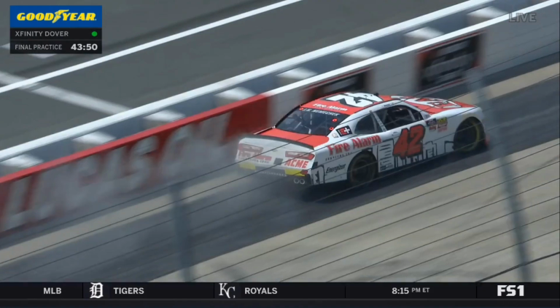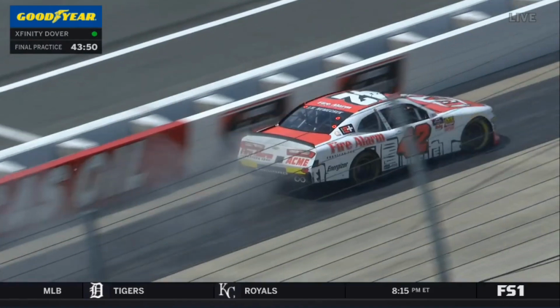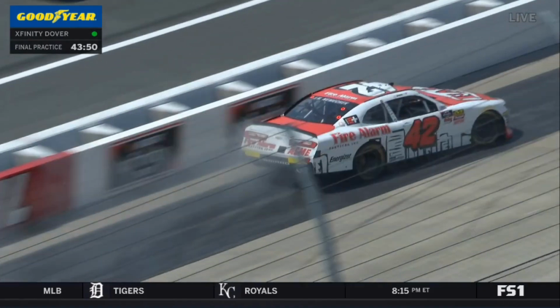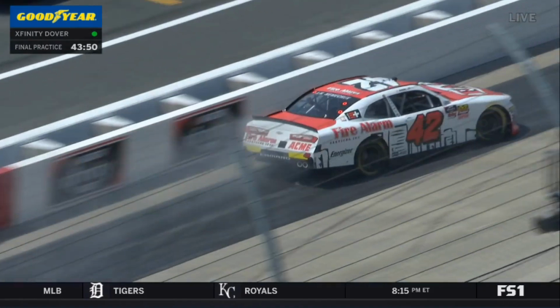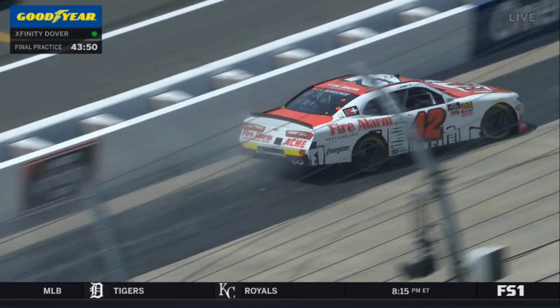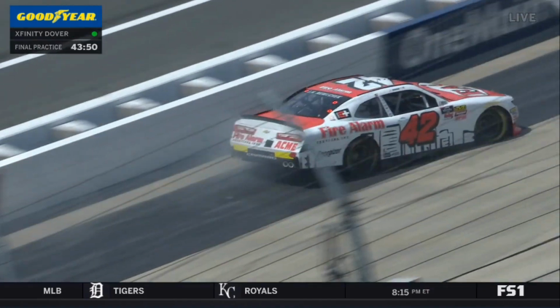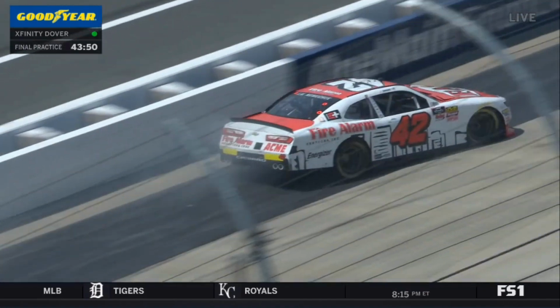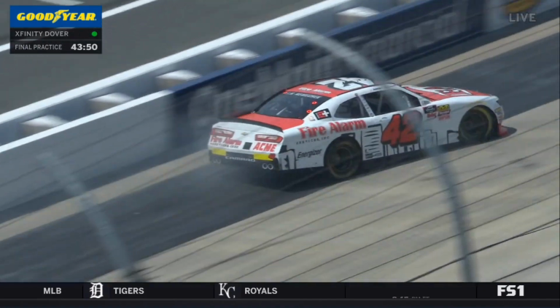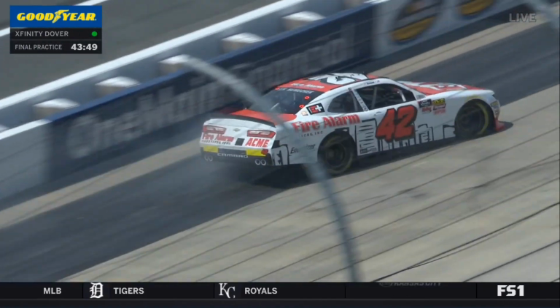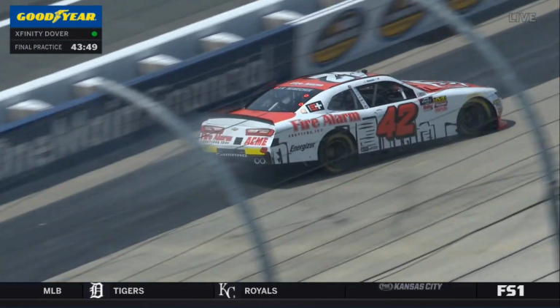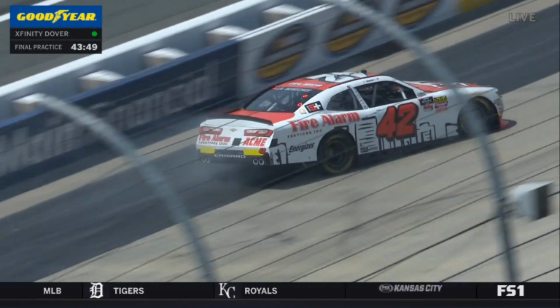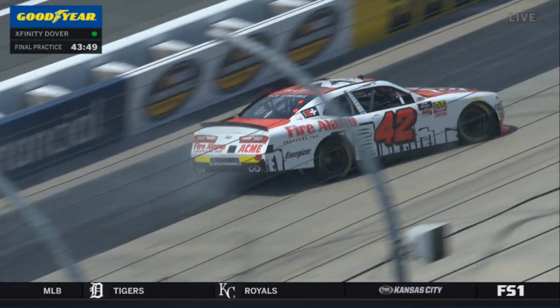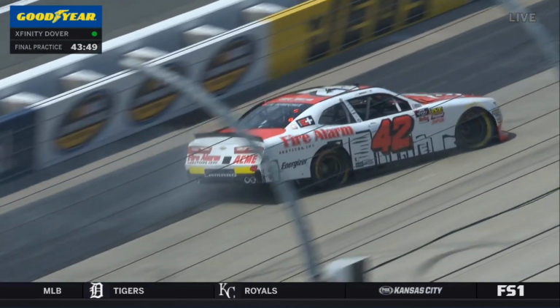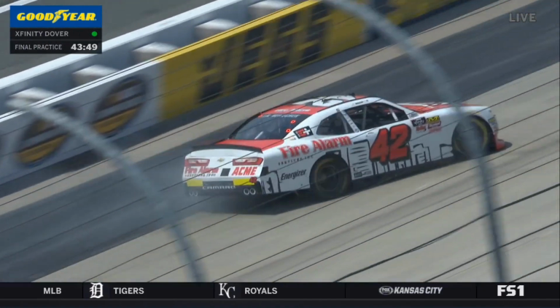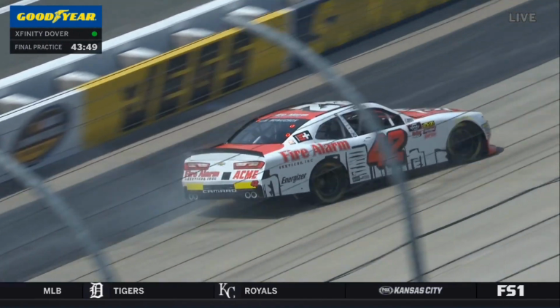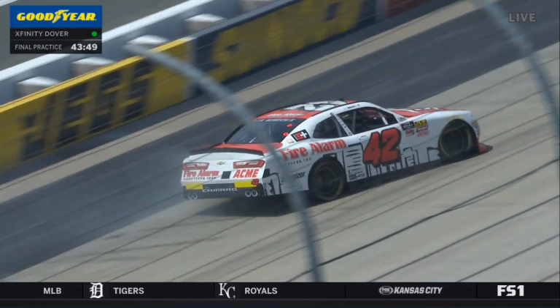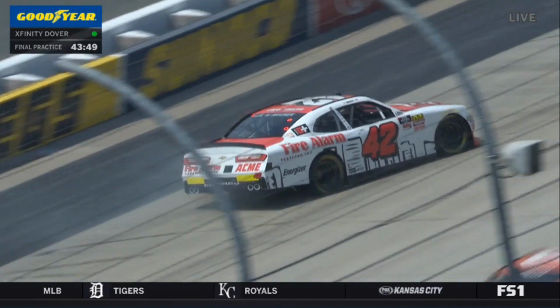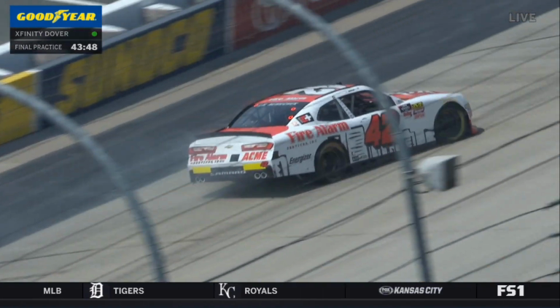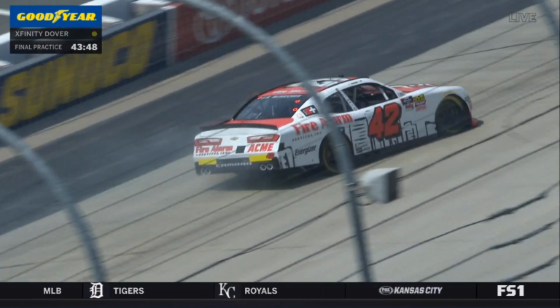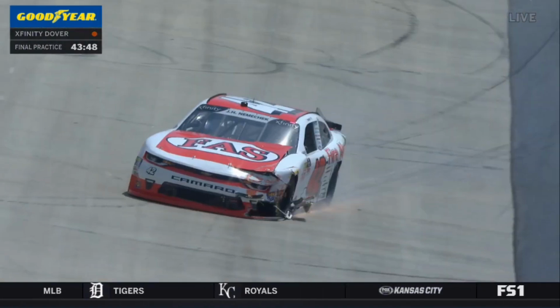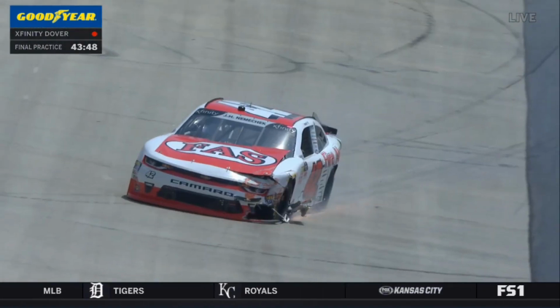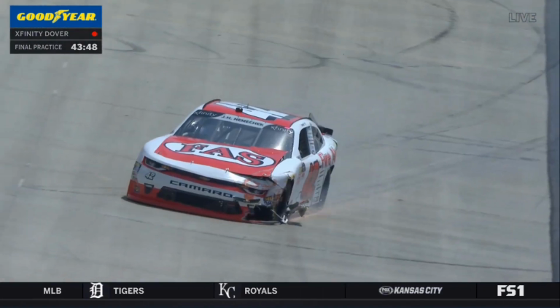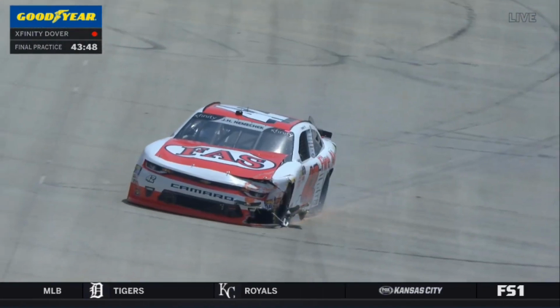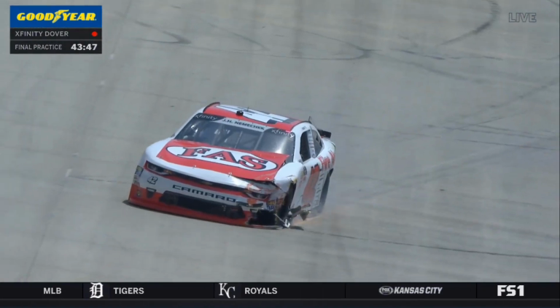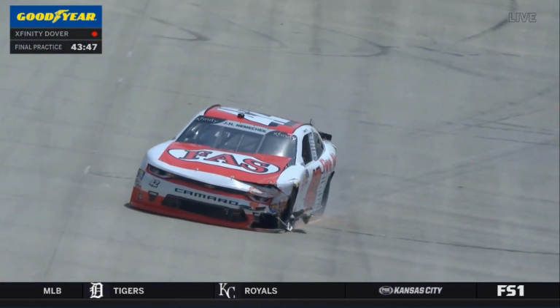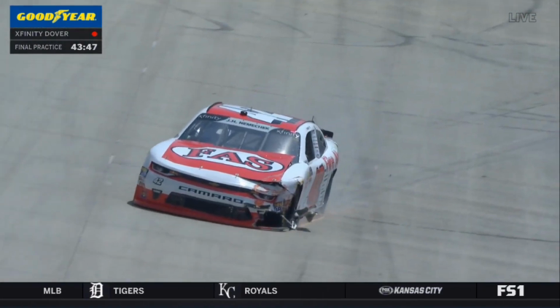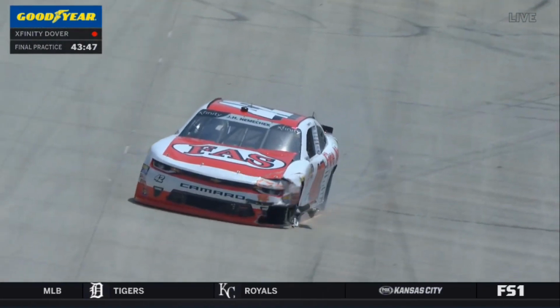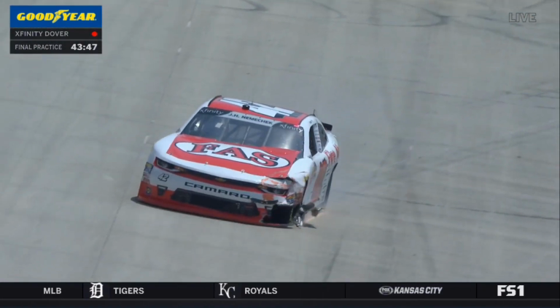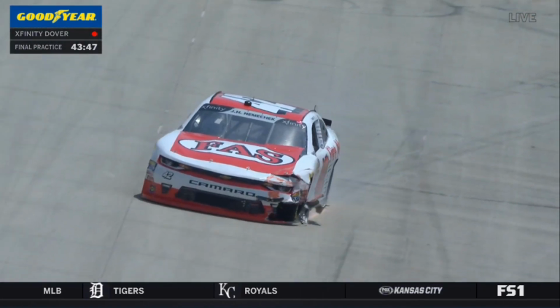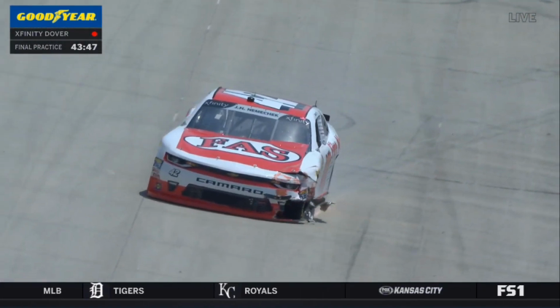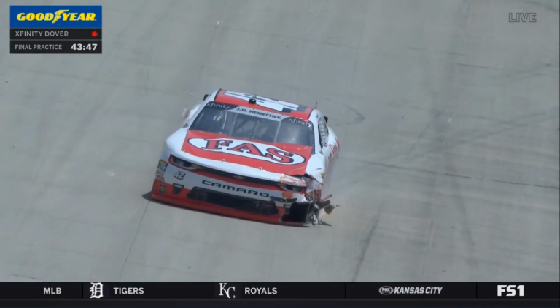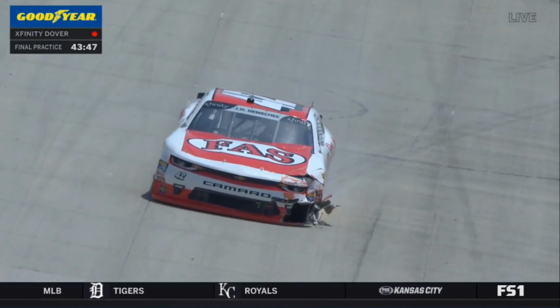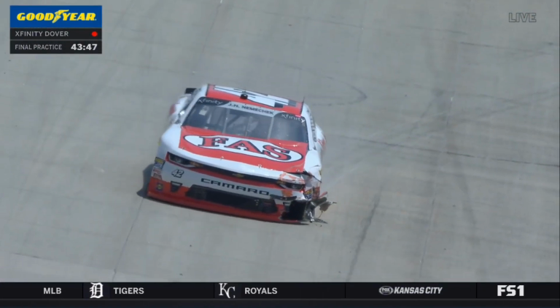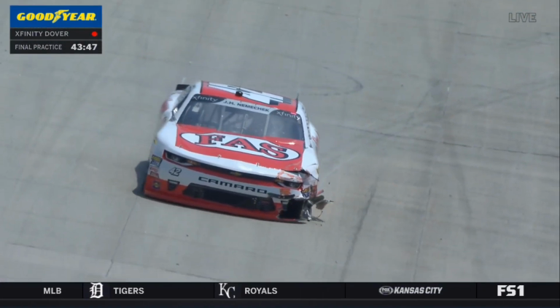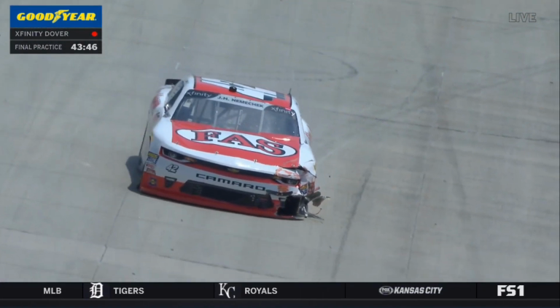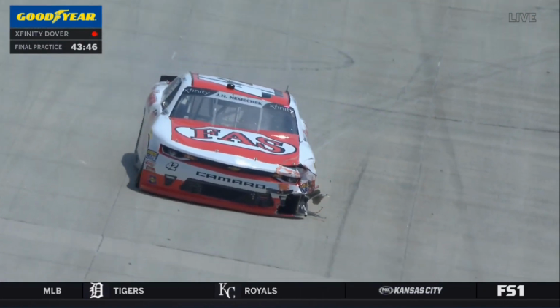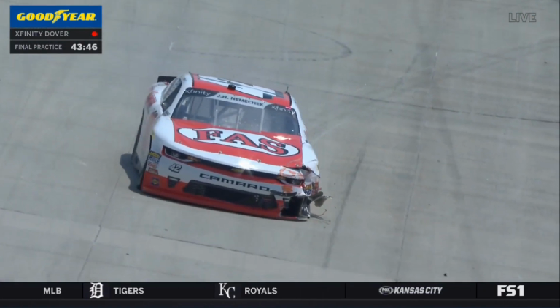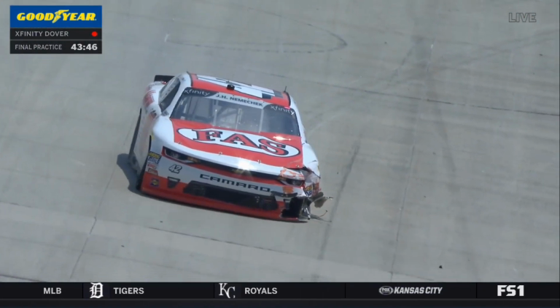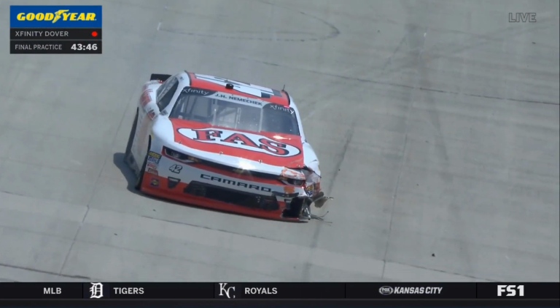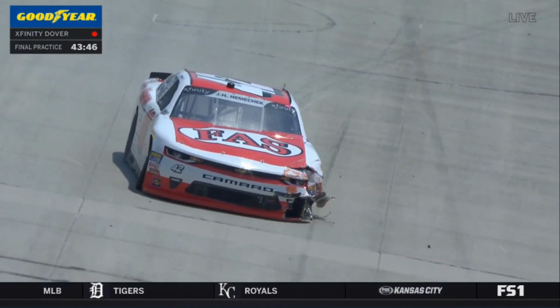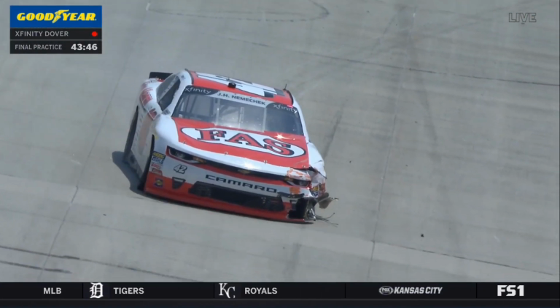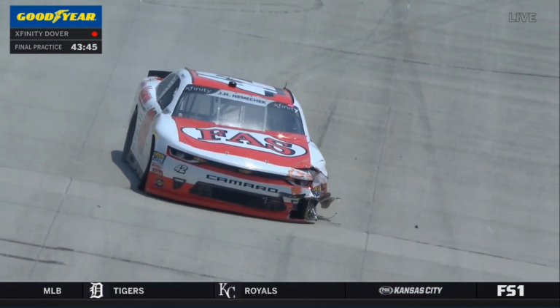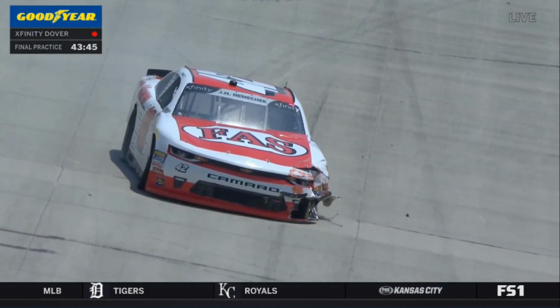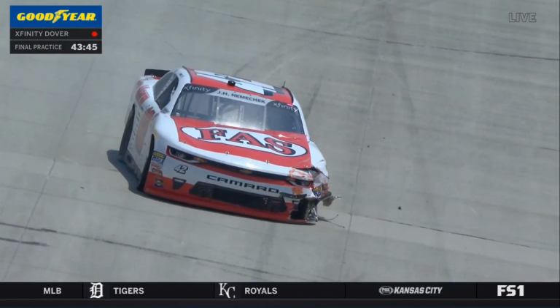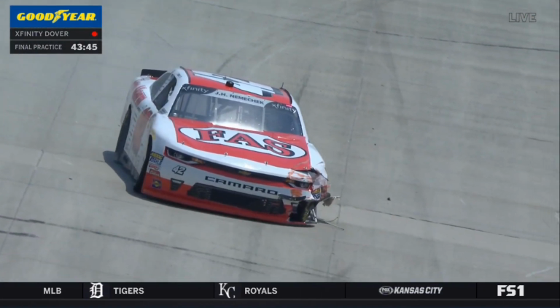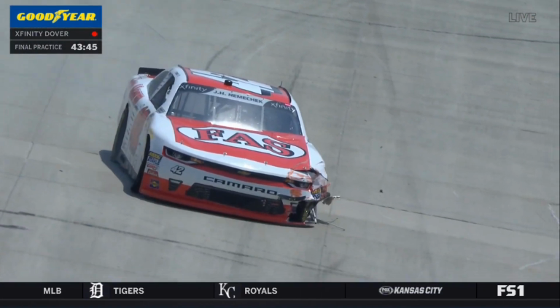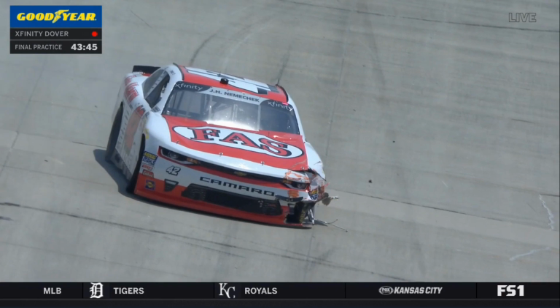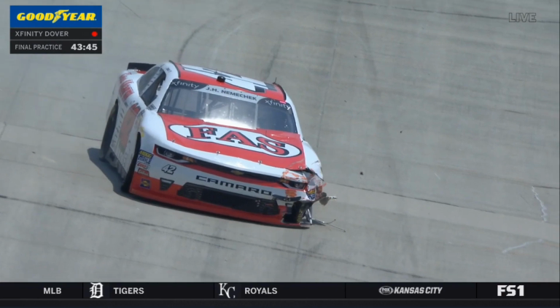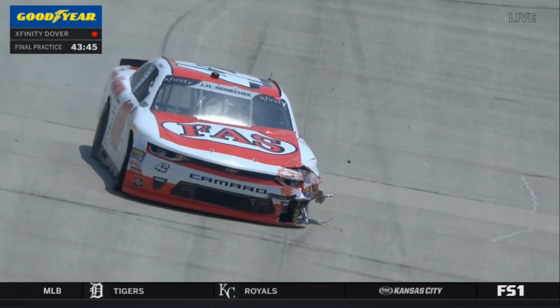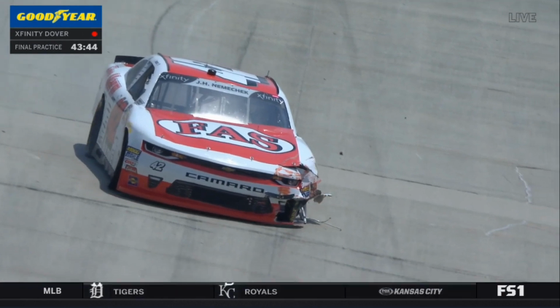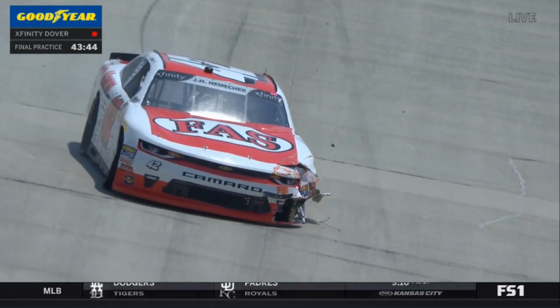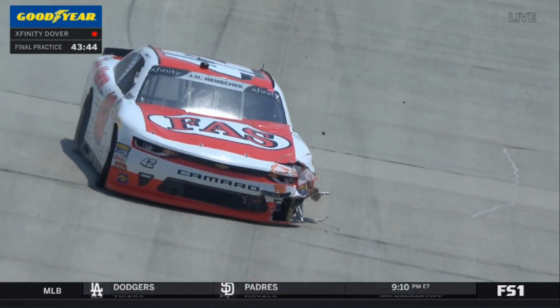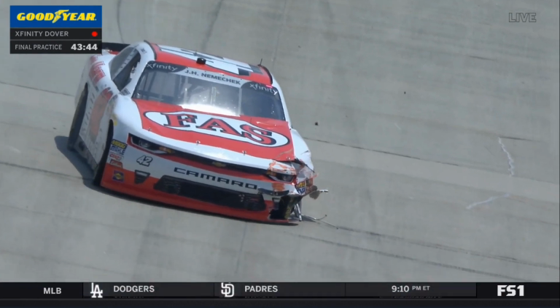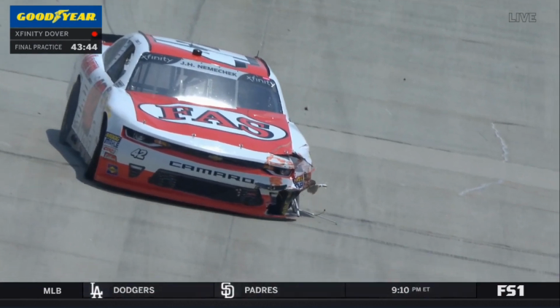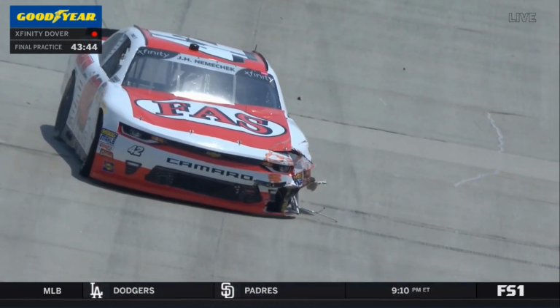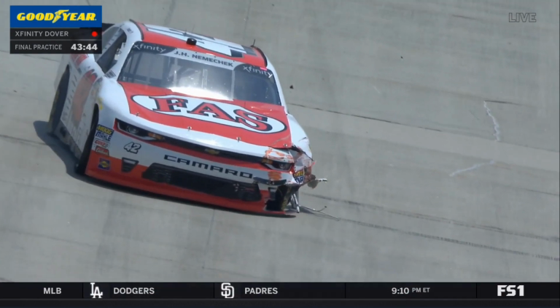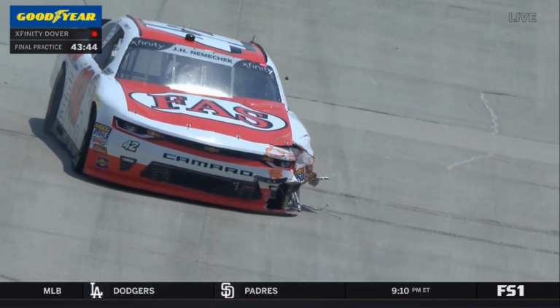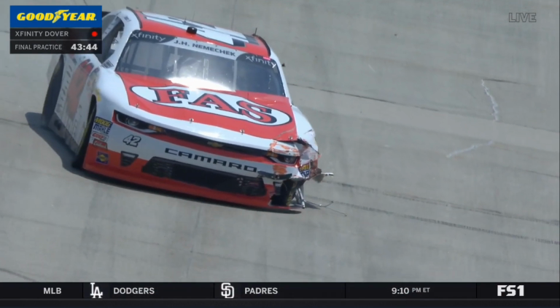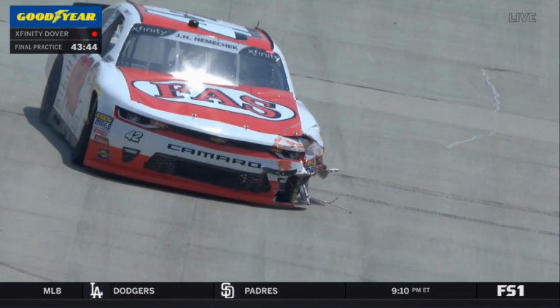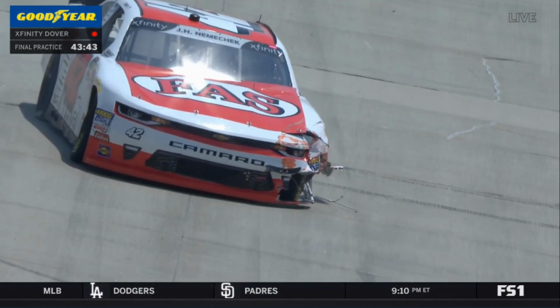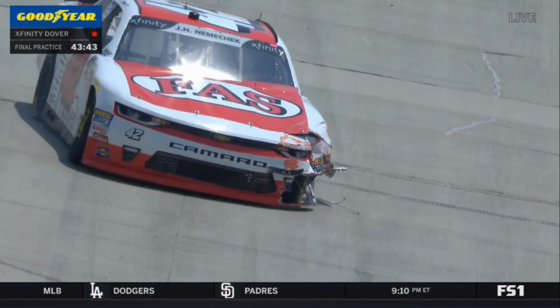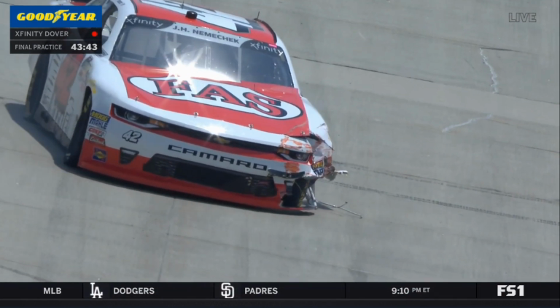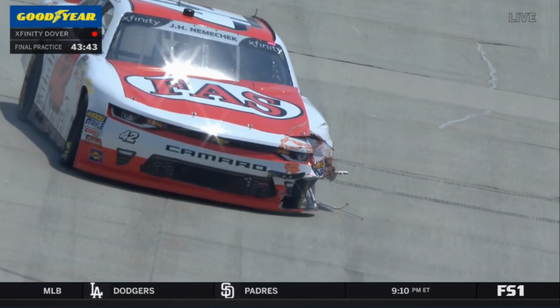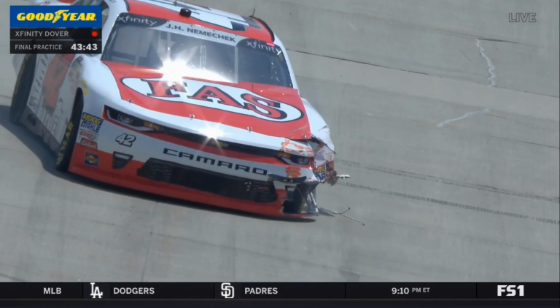Uh-oh. Yellow's out, racetrack is clear. Car 42, John Hunter Nemechek.